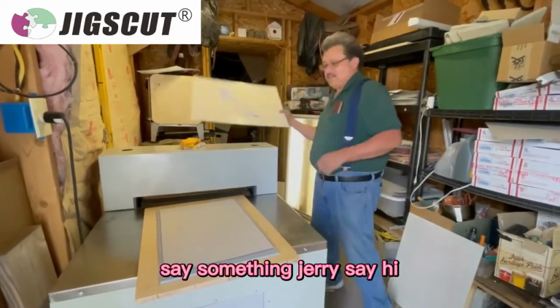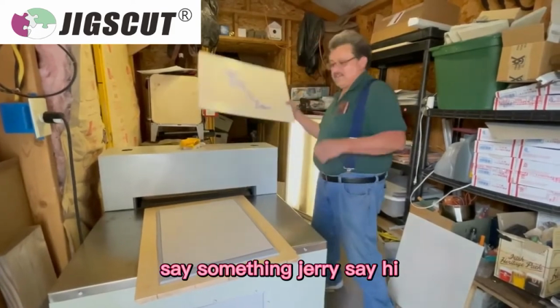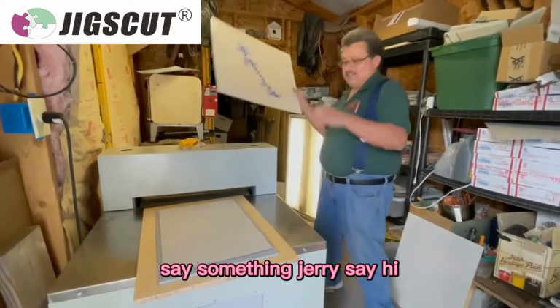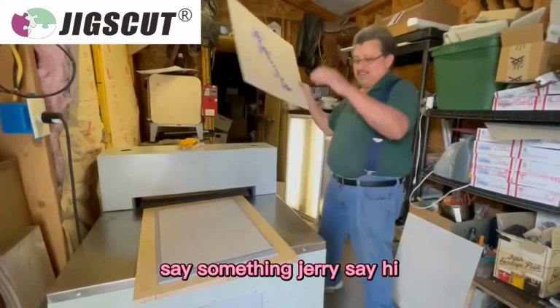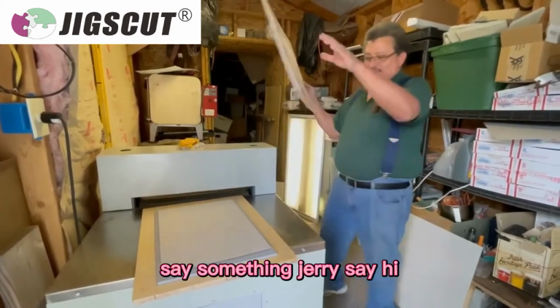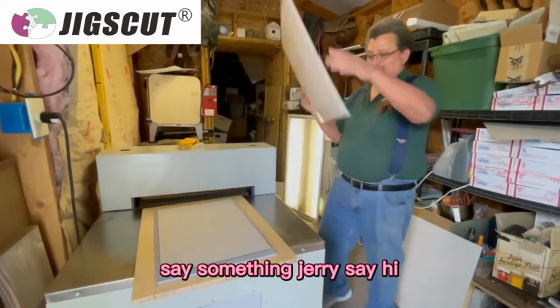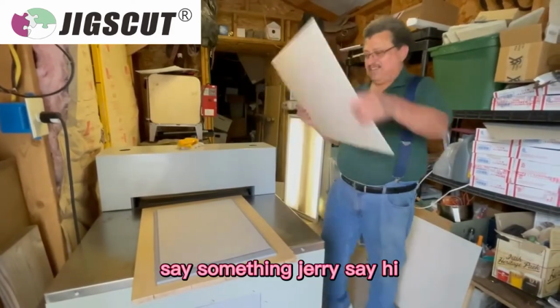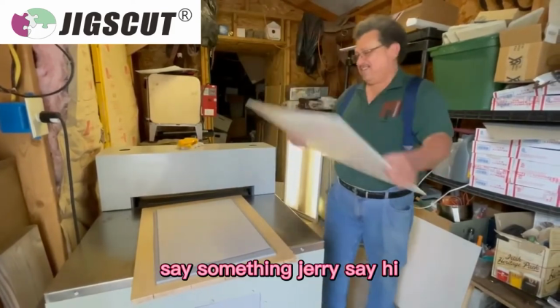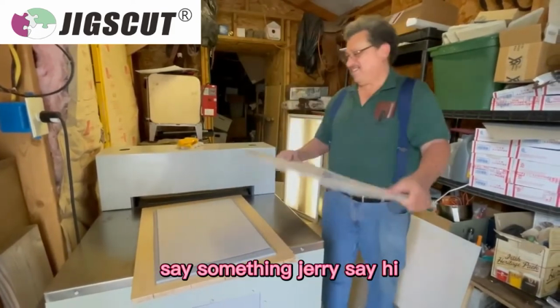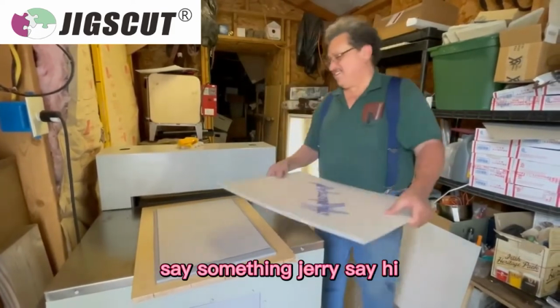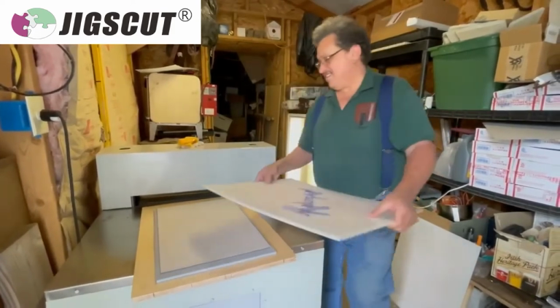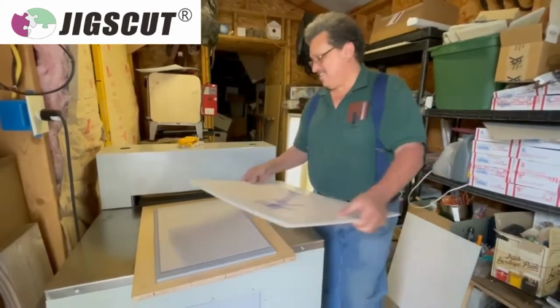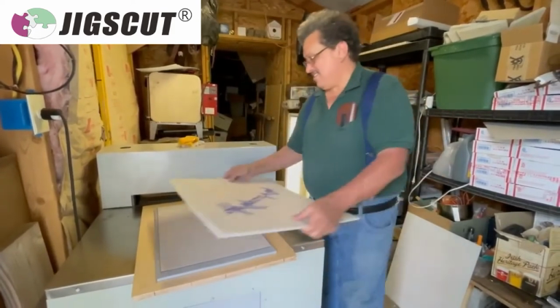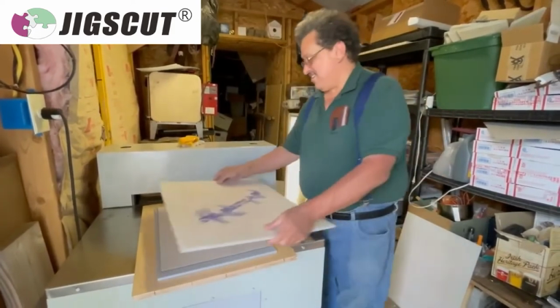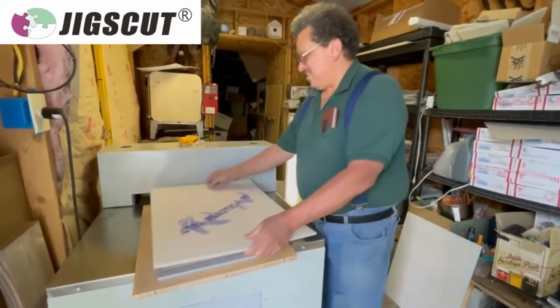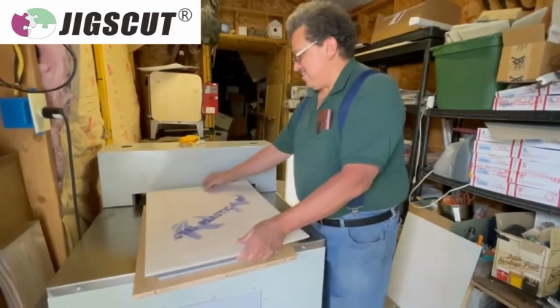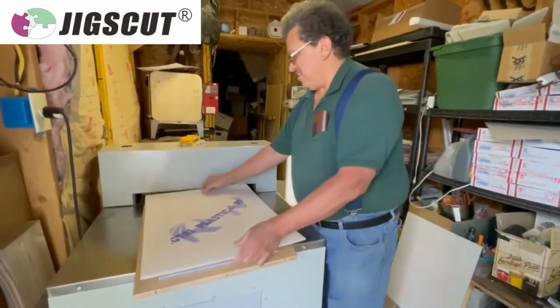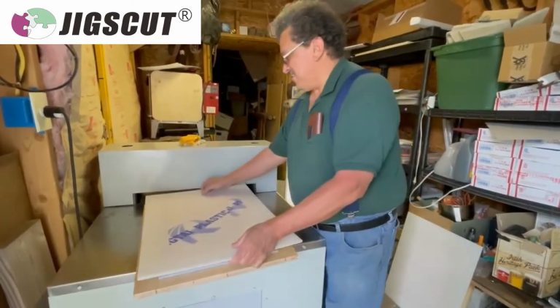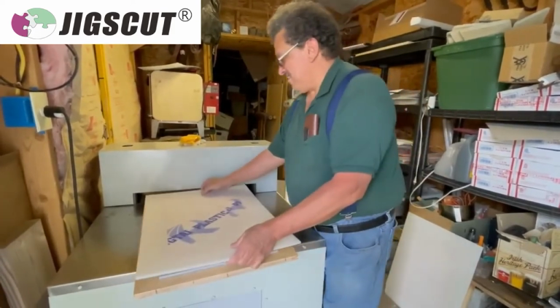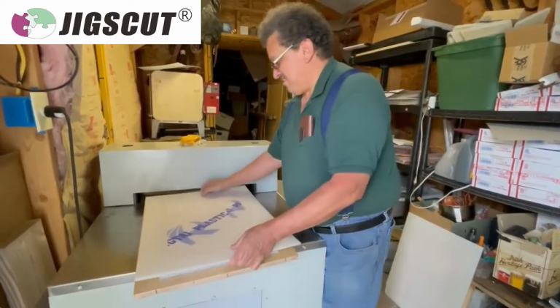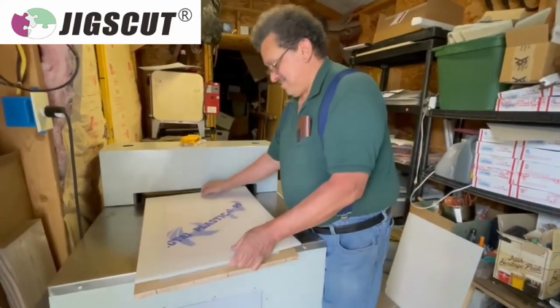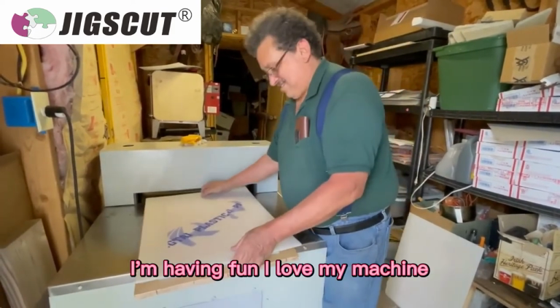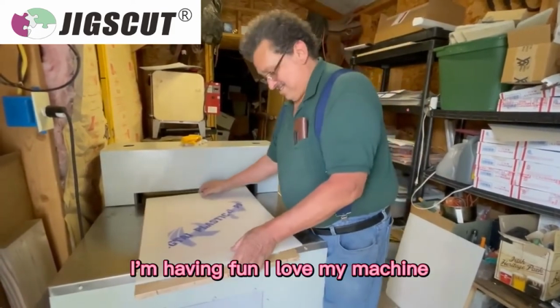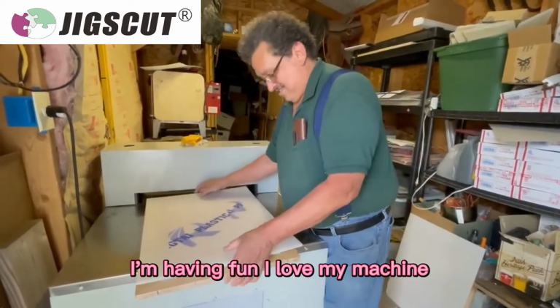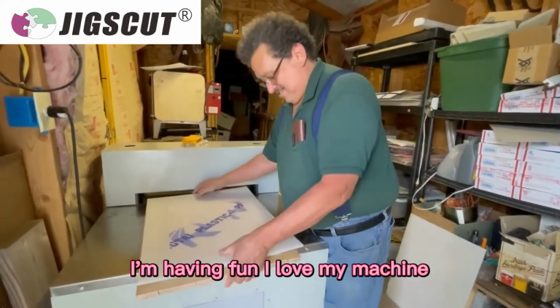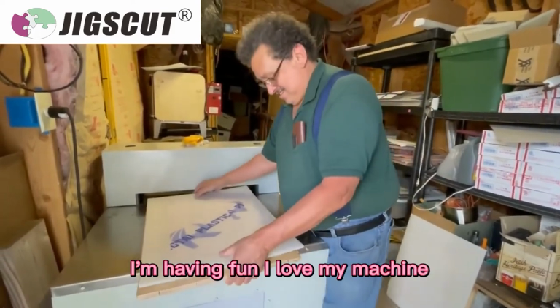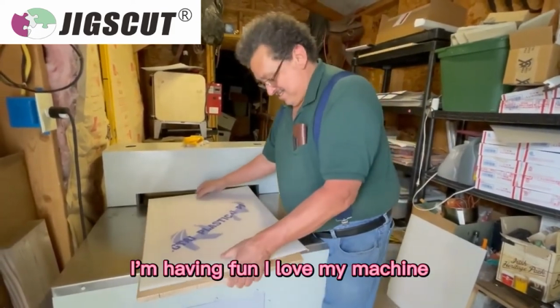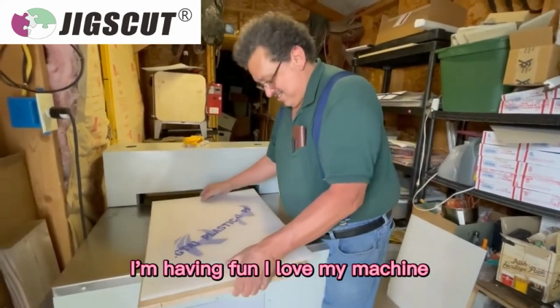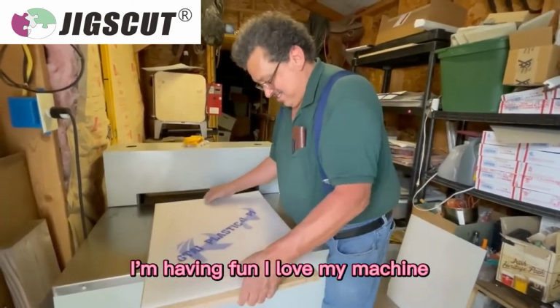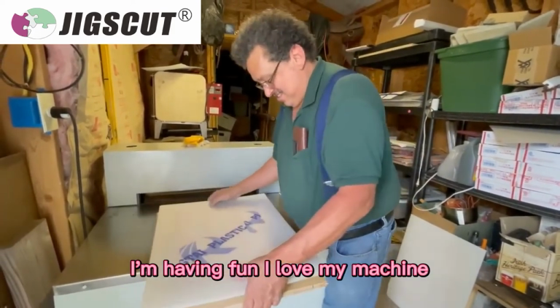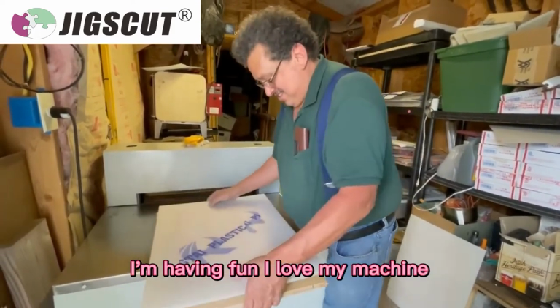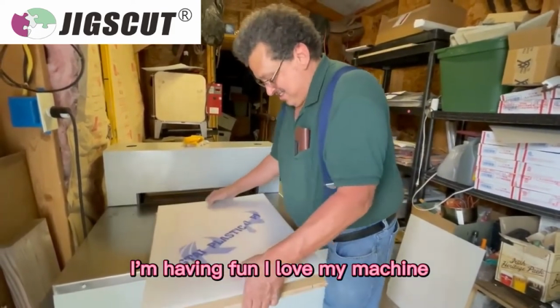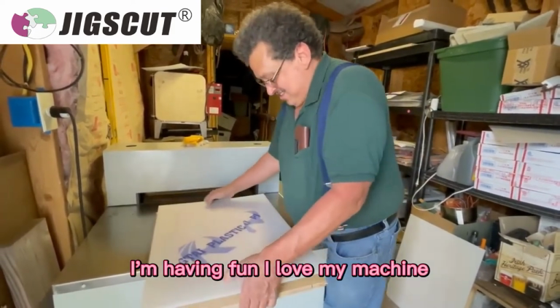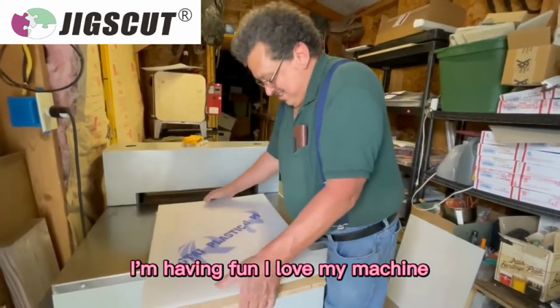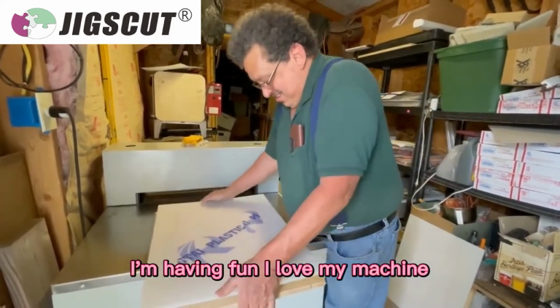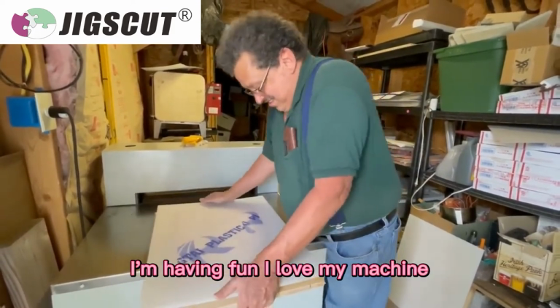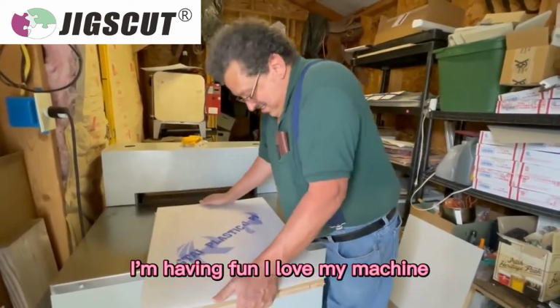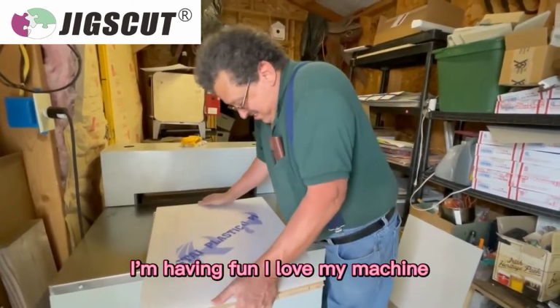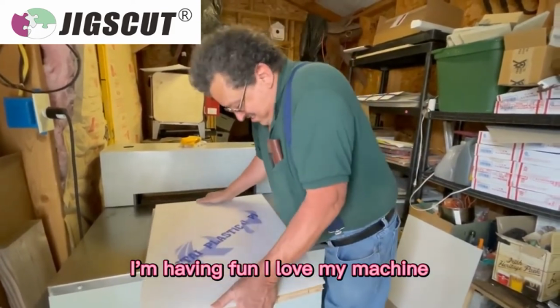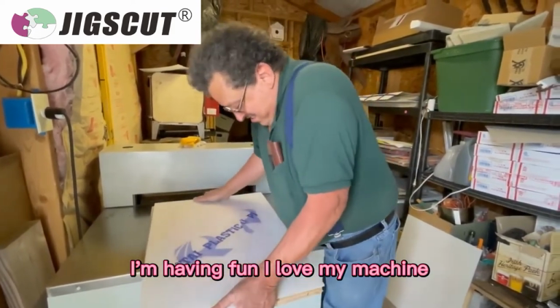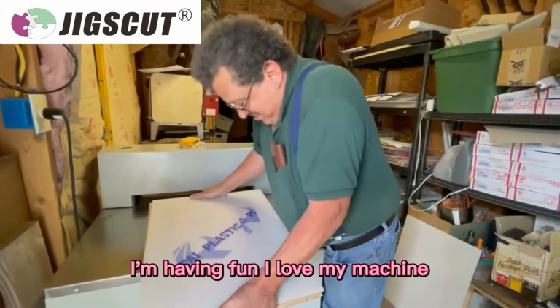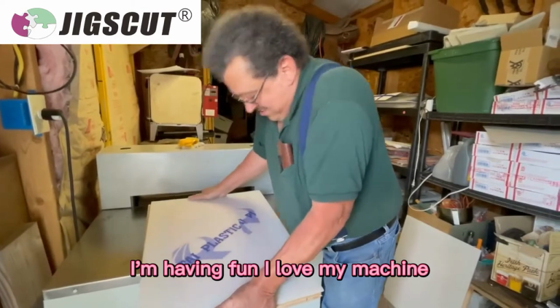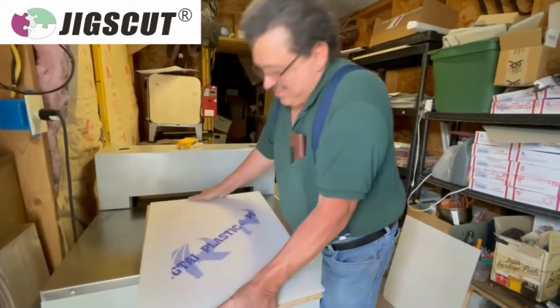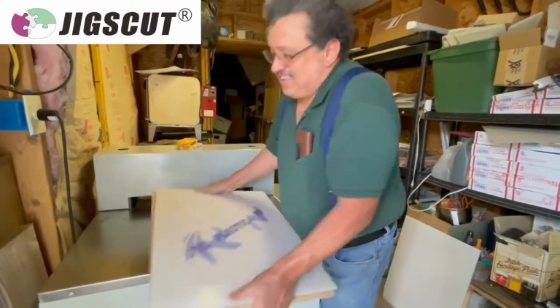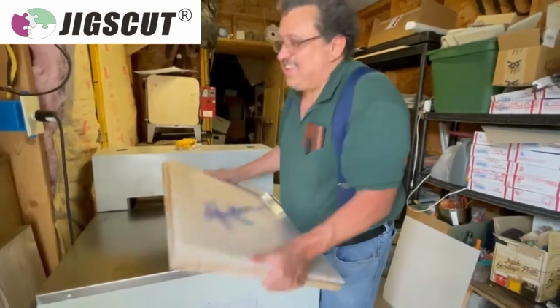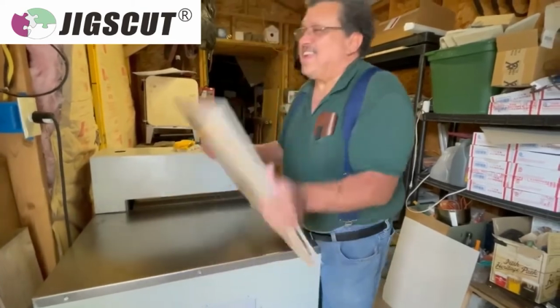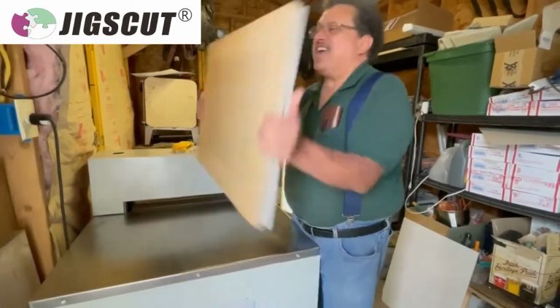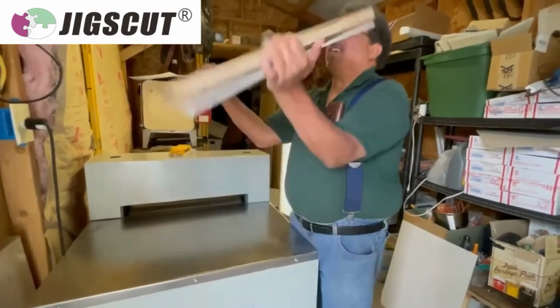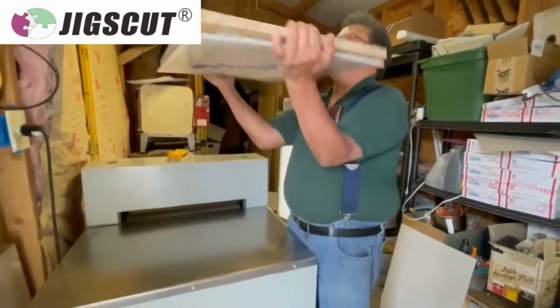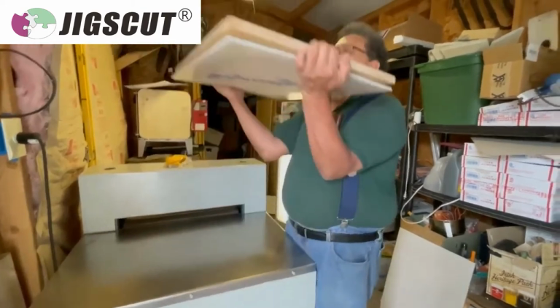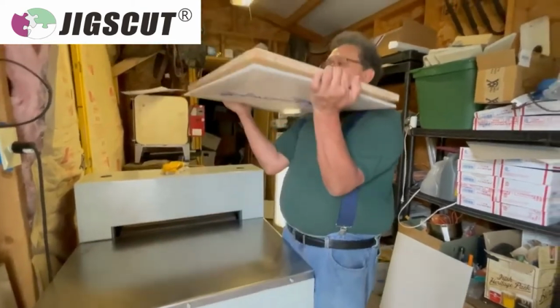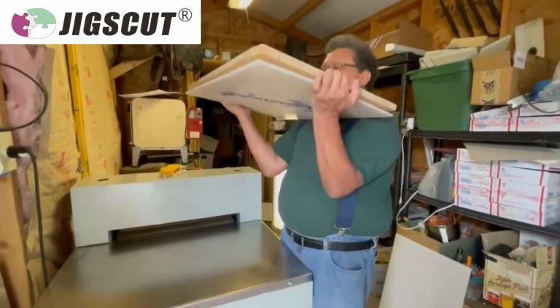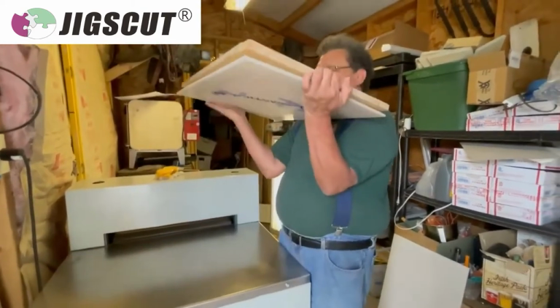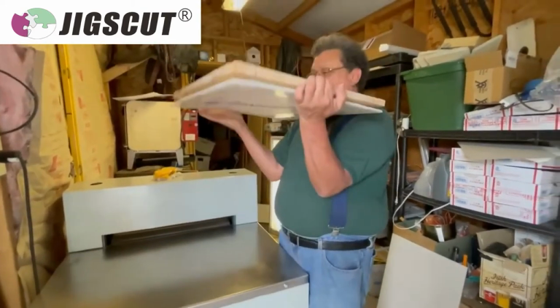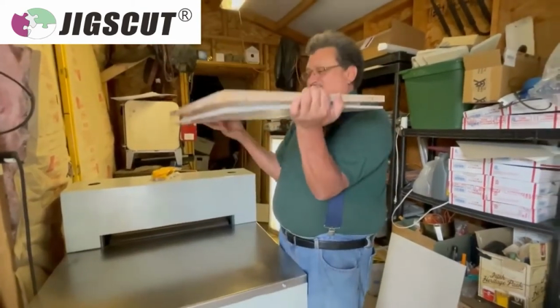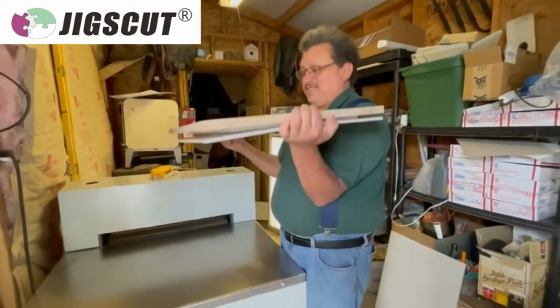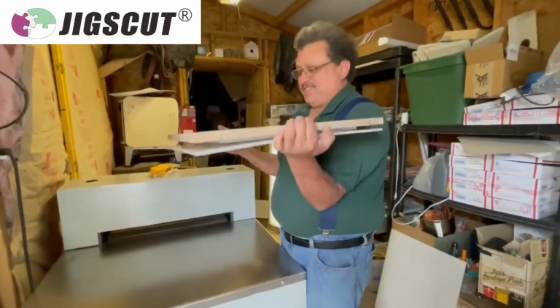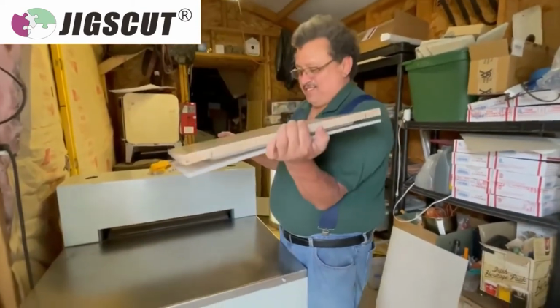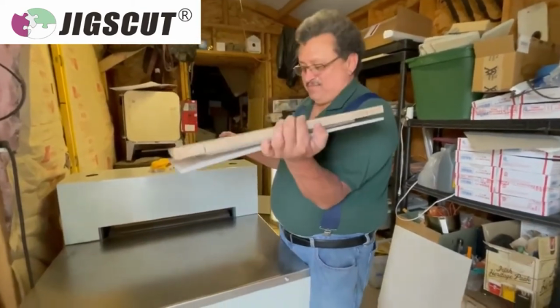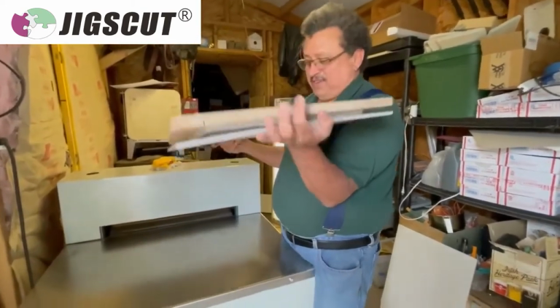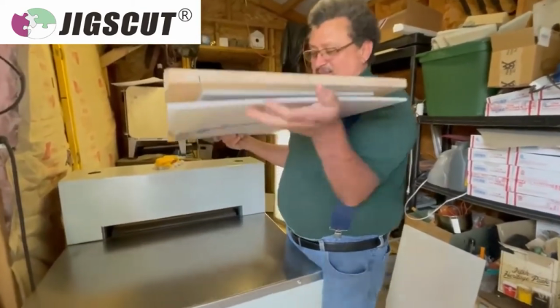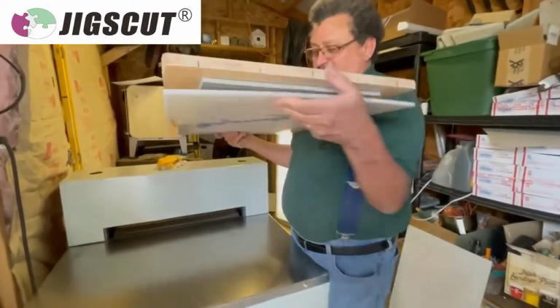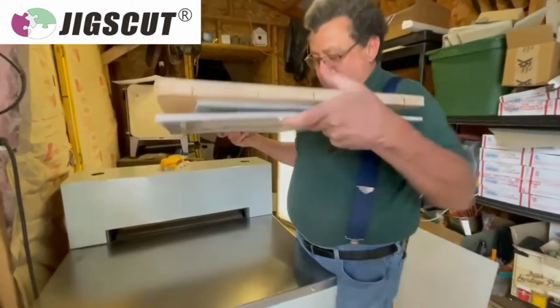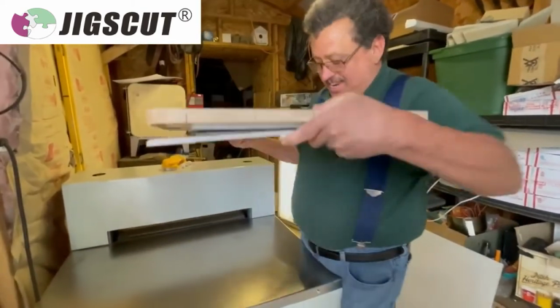Say hi, Jerry. Hi. I'm having fun. I love my machine. She's being a pain.